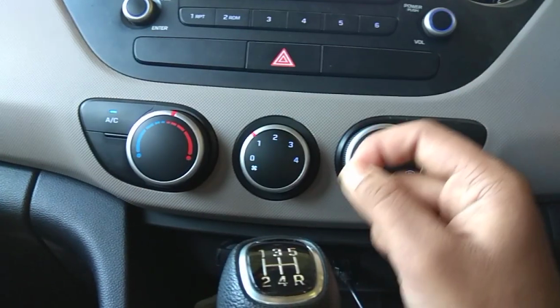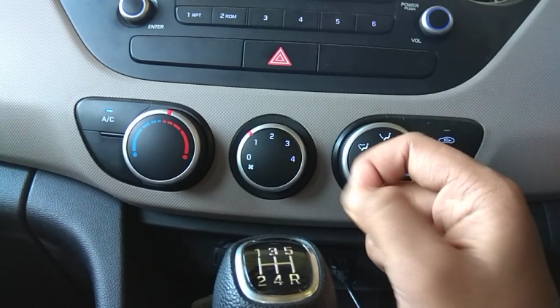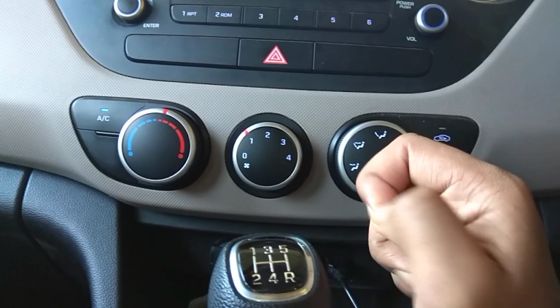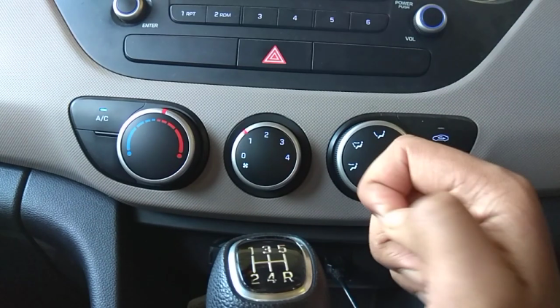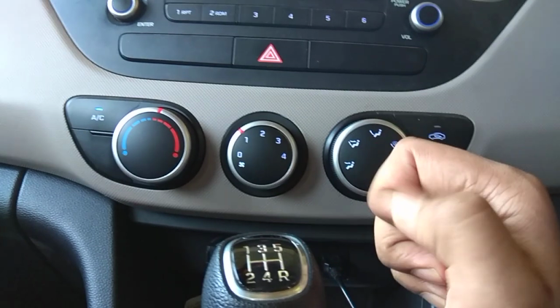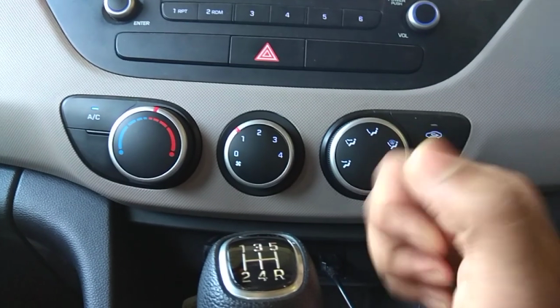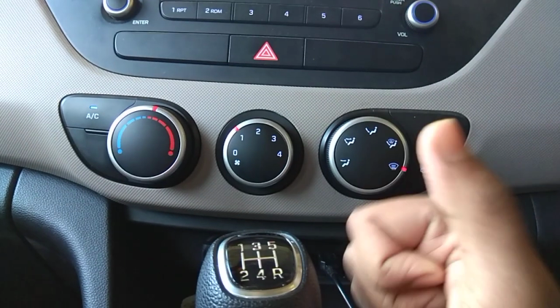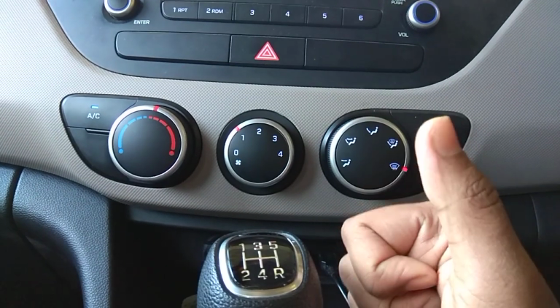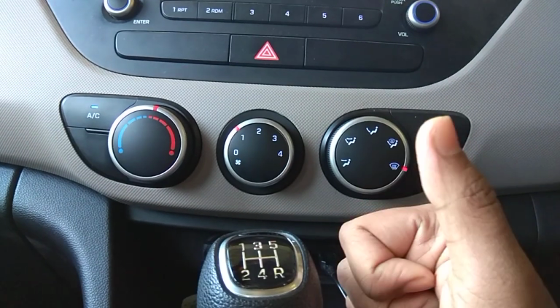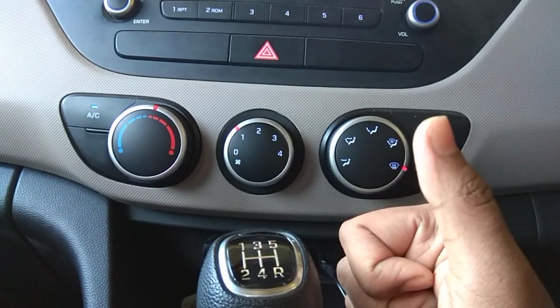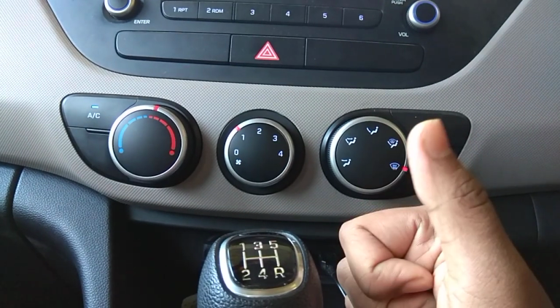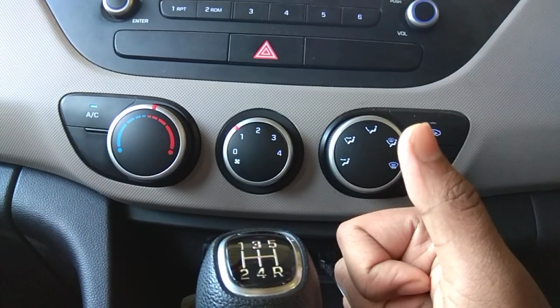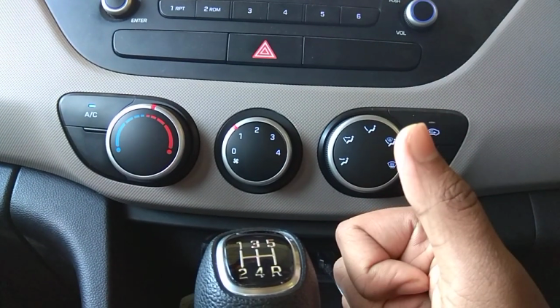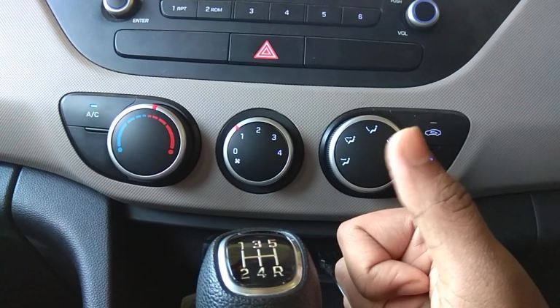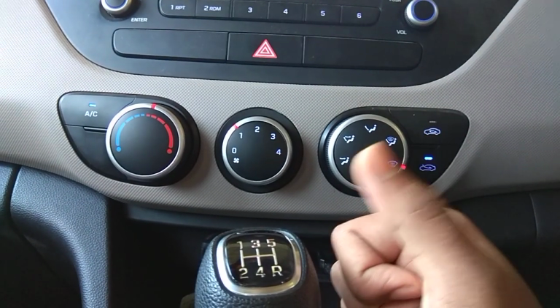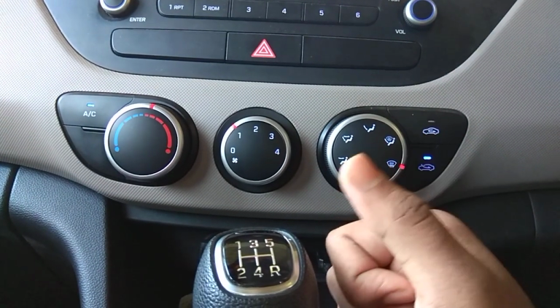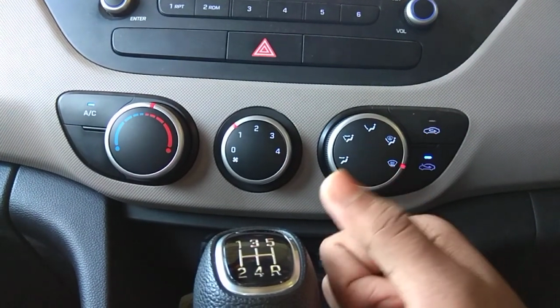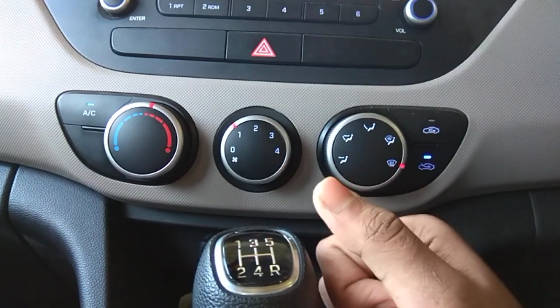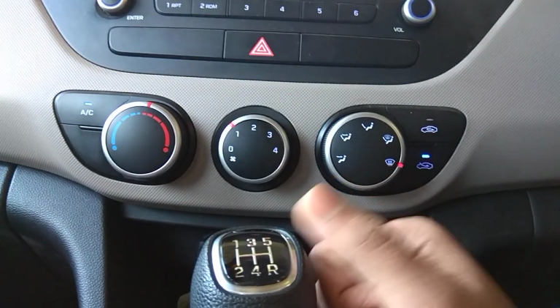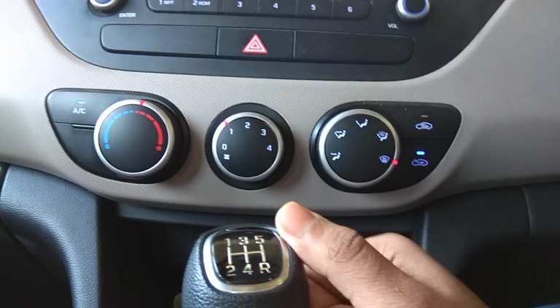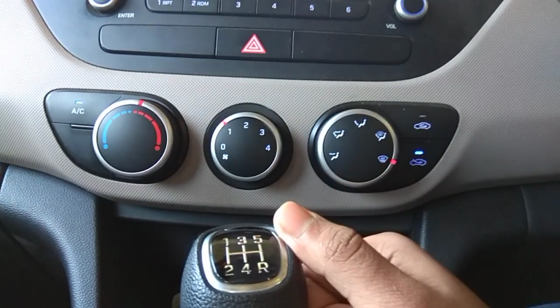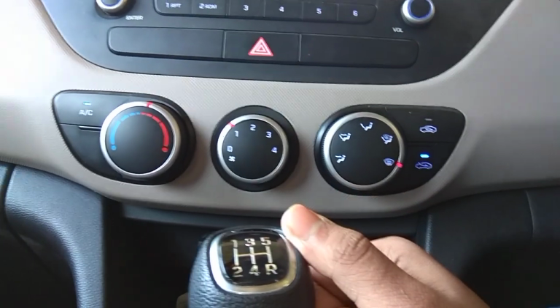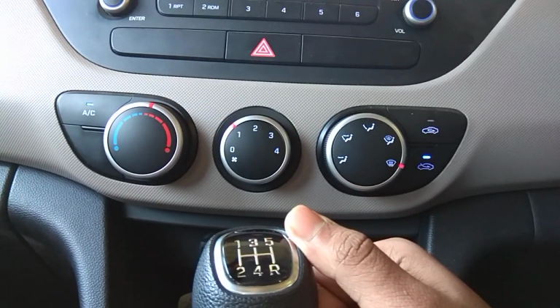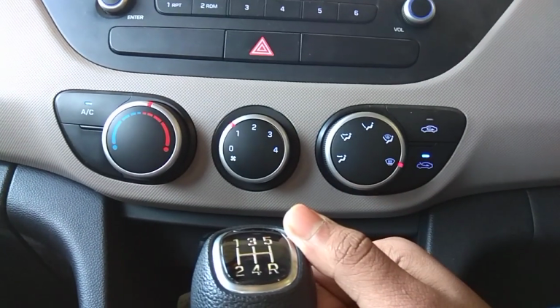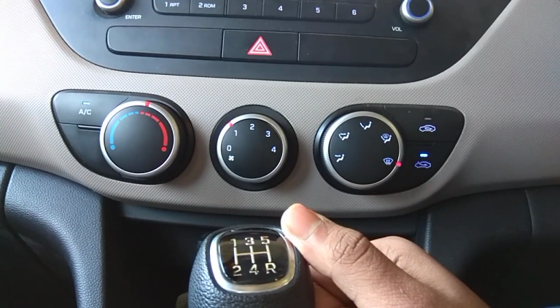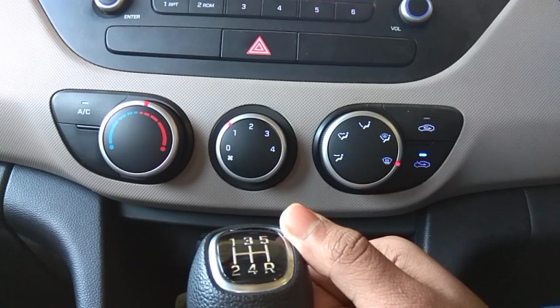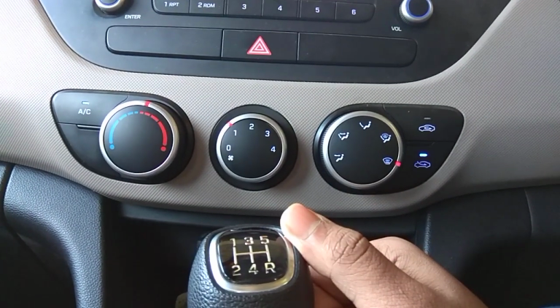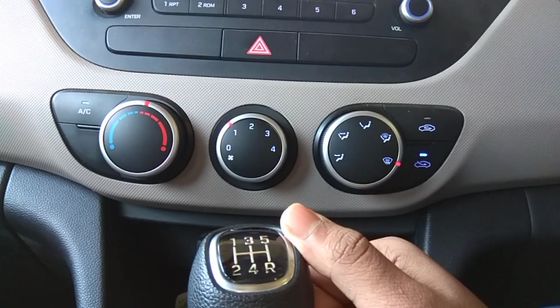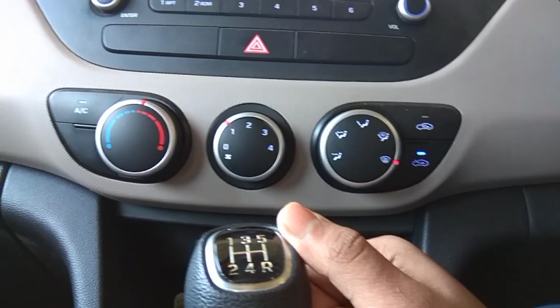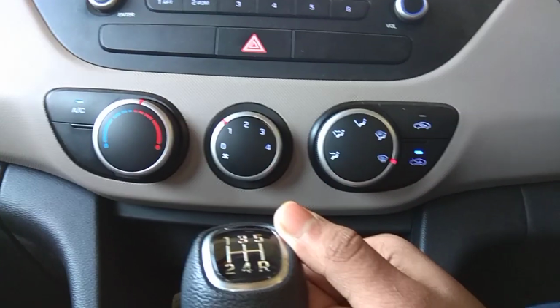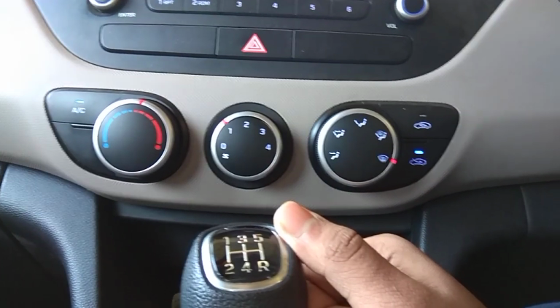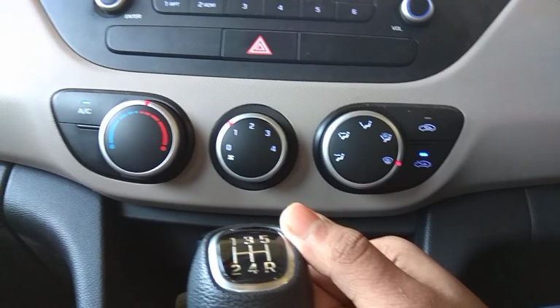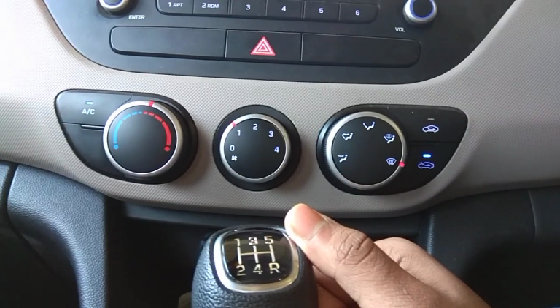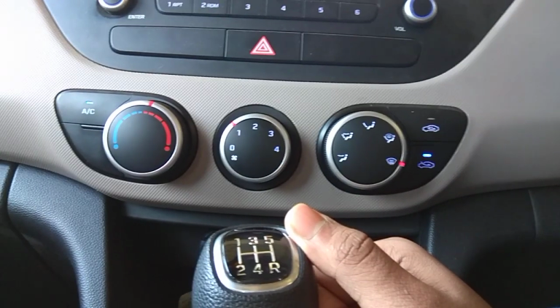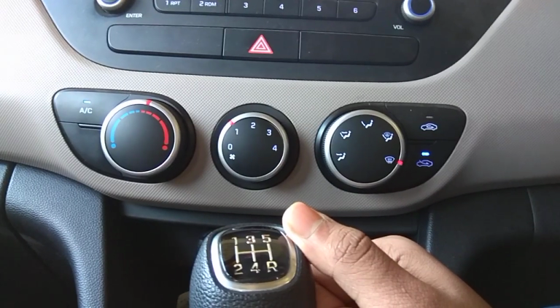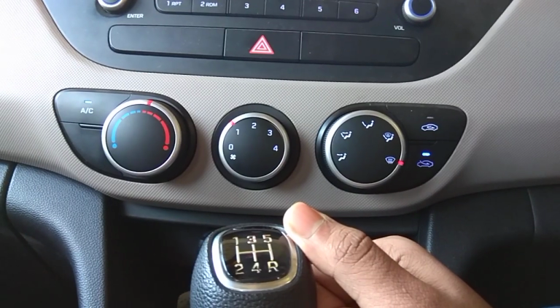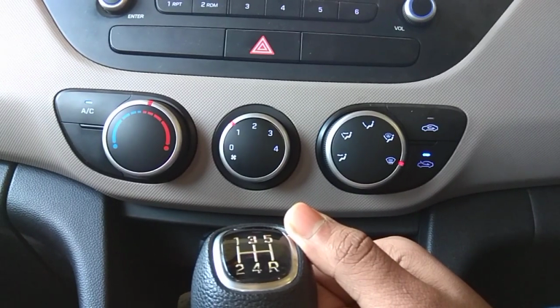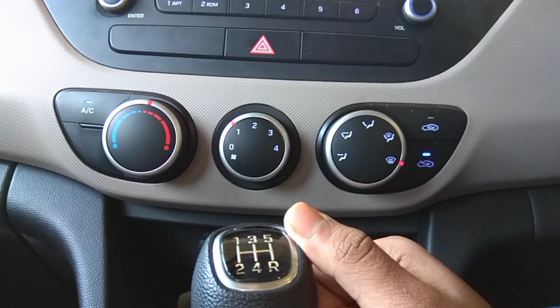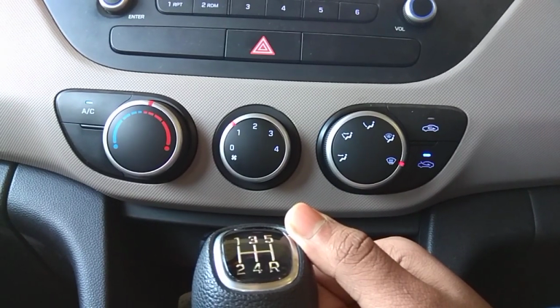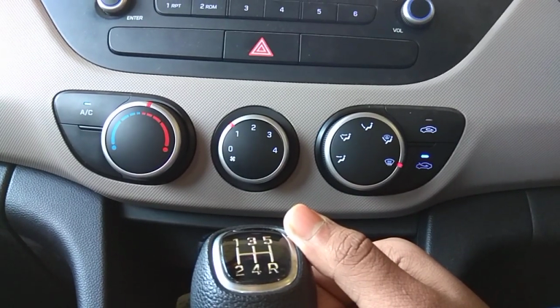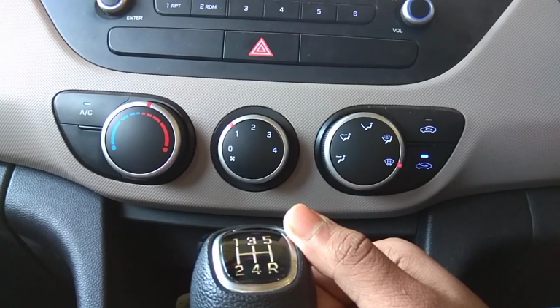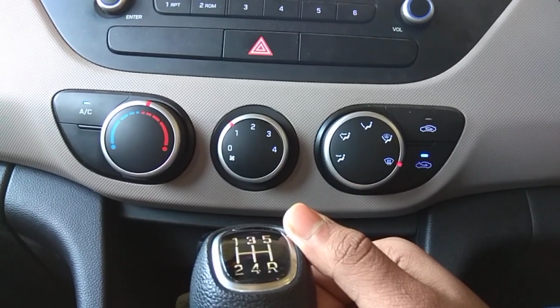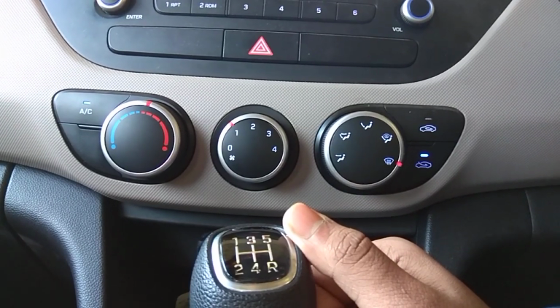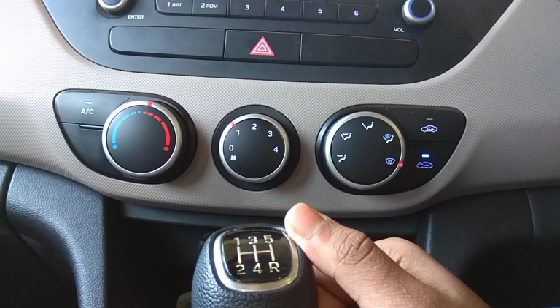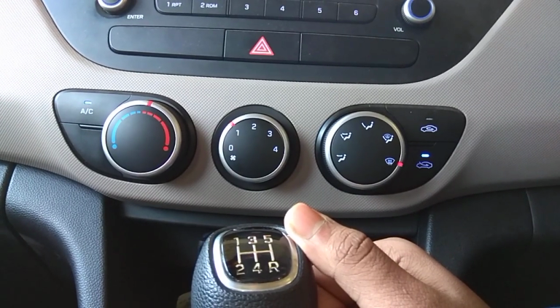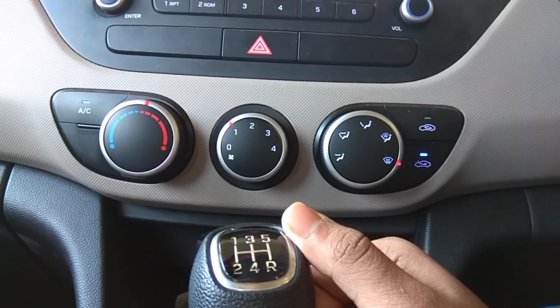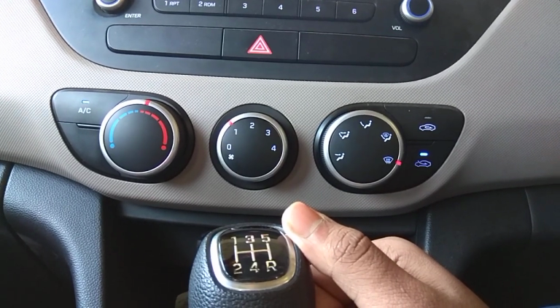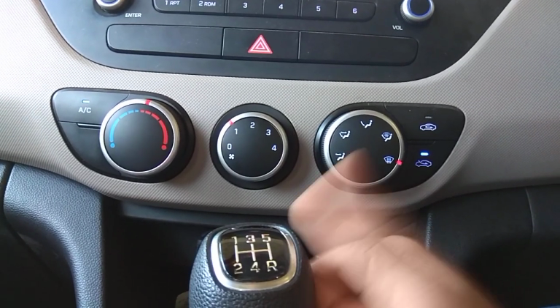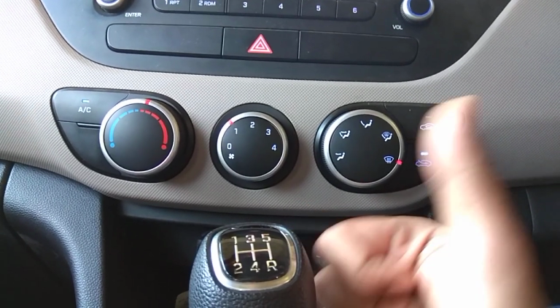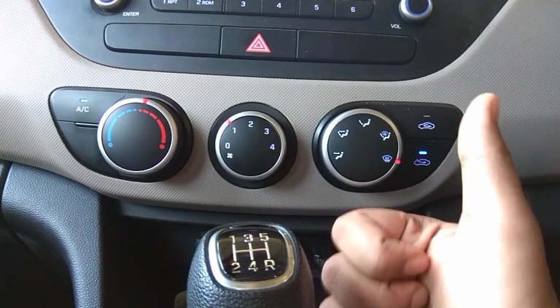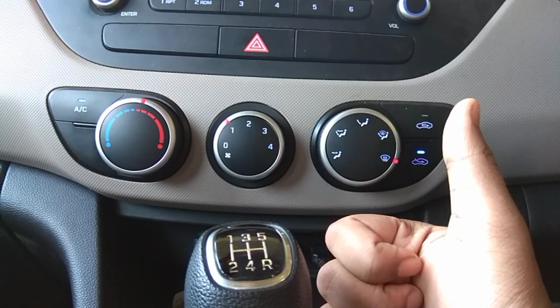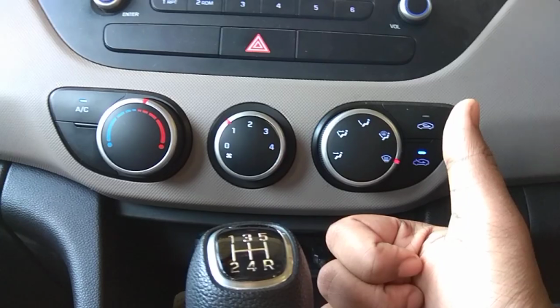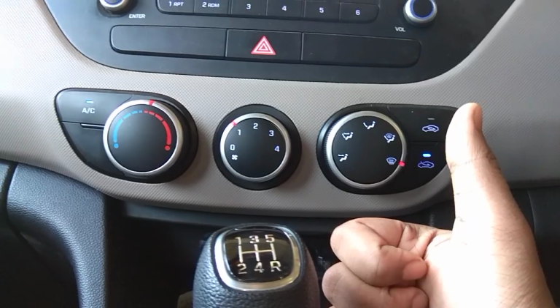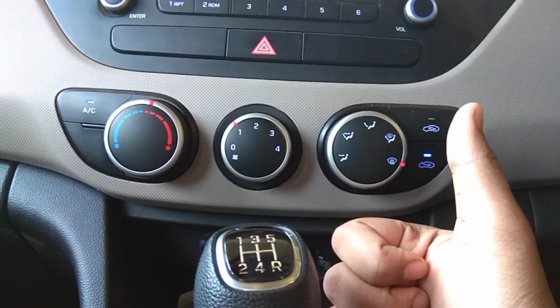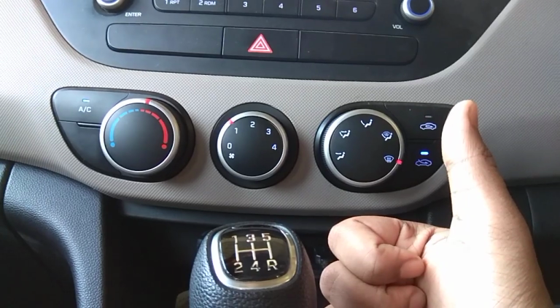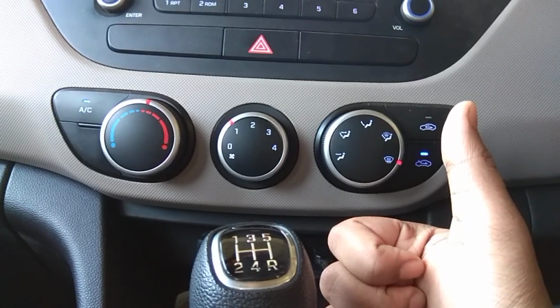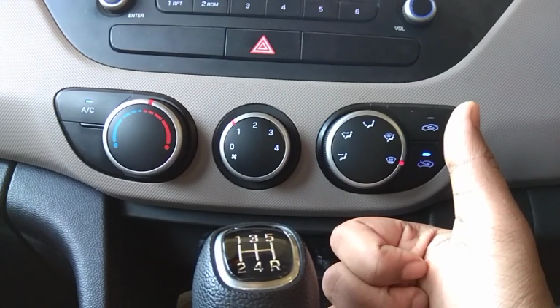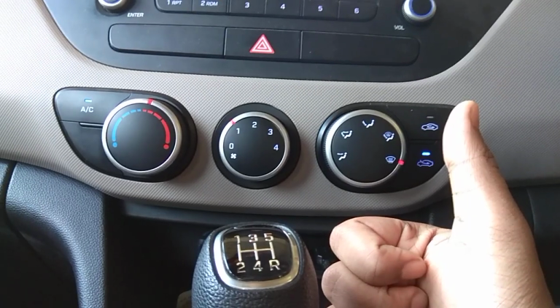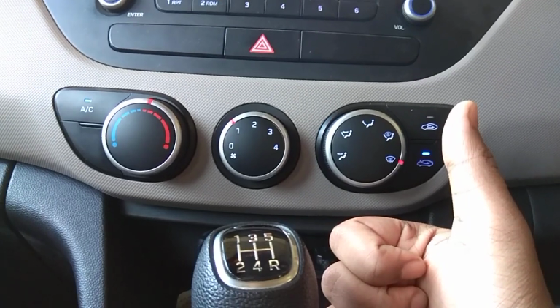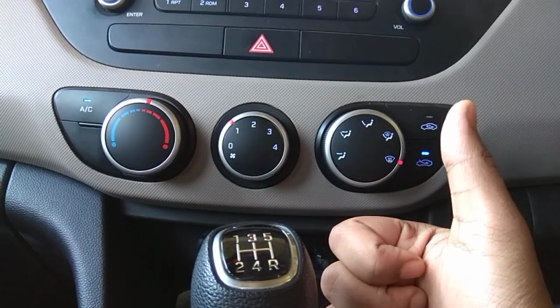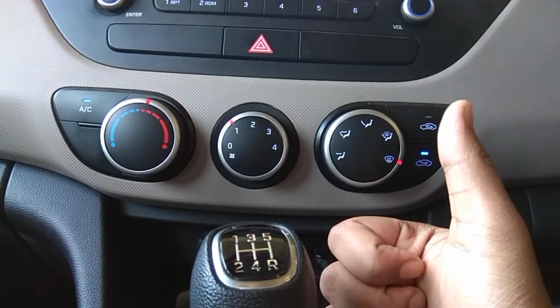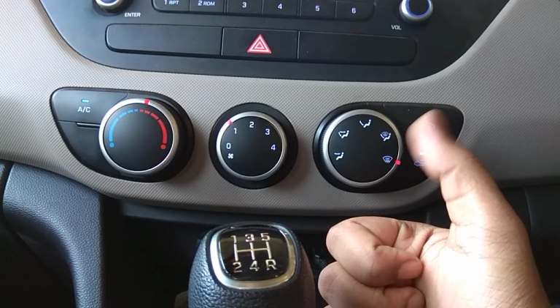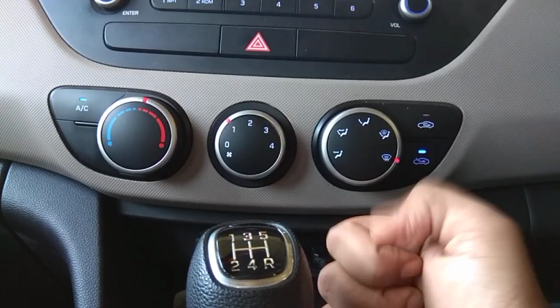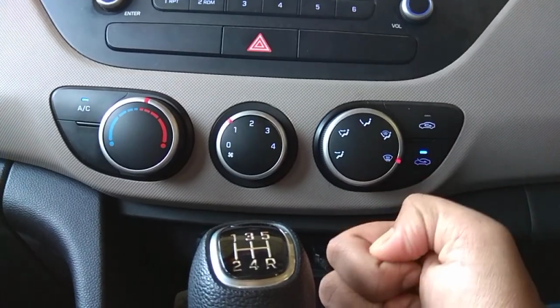That is how you defog your windshield. Thank you for watching this video, and hit the thumbs up button if you liked it.